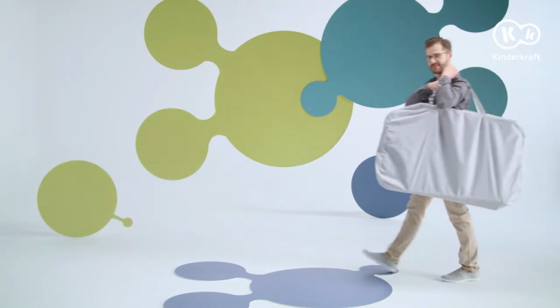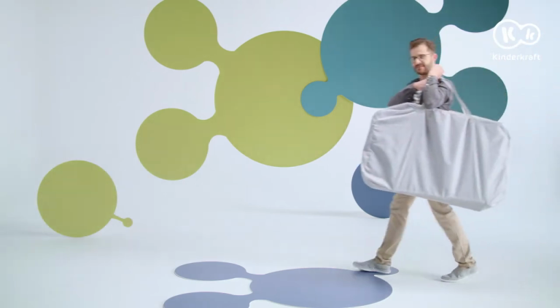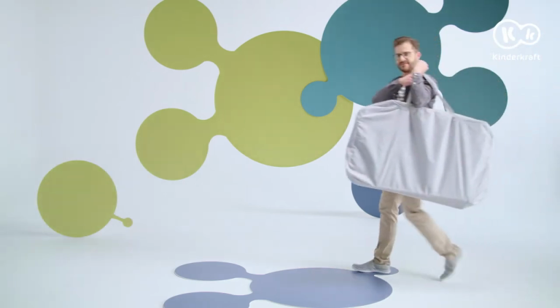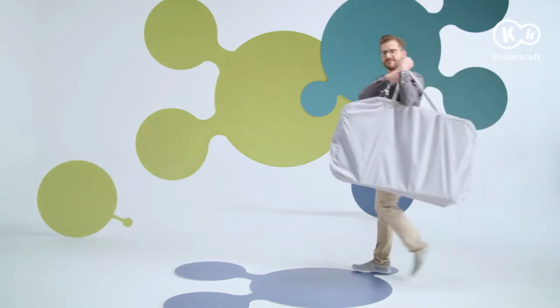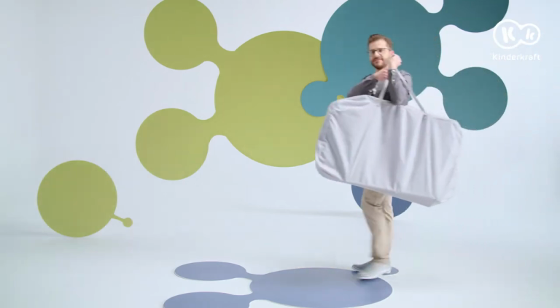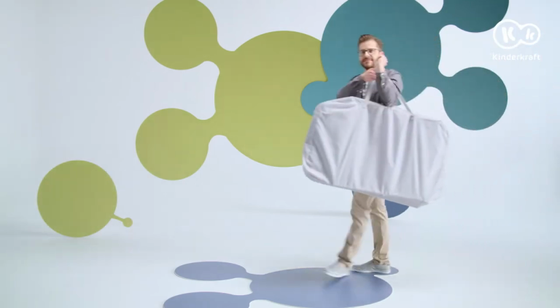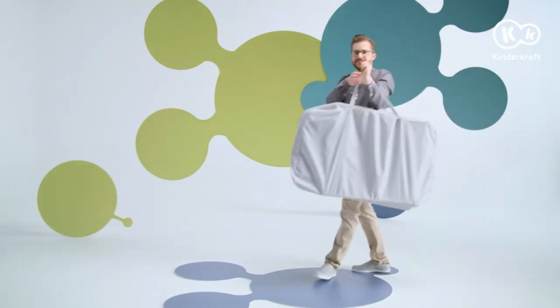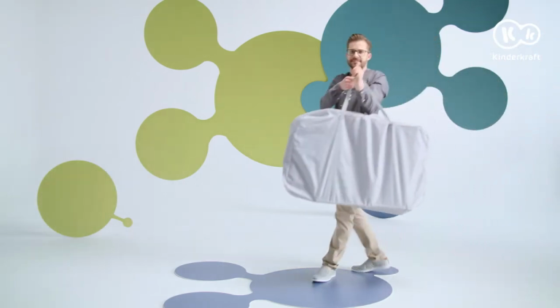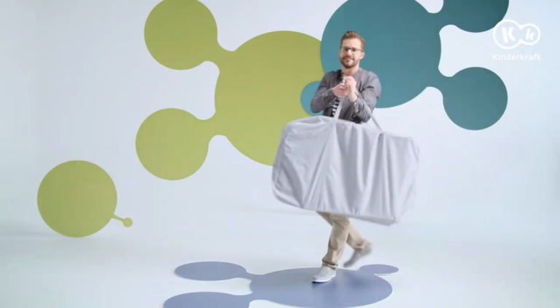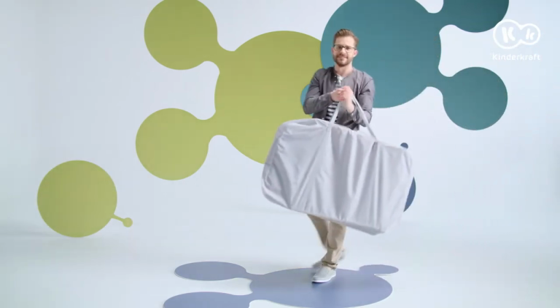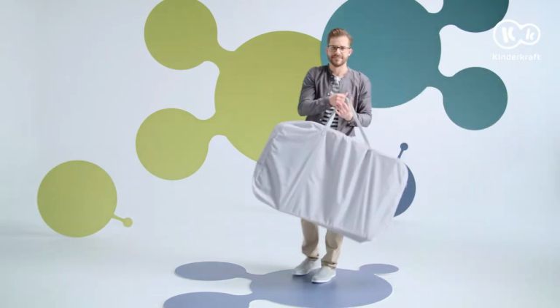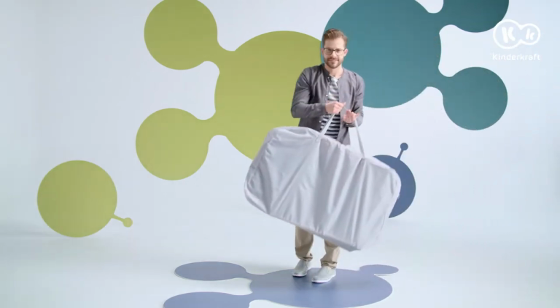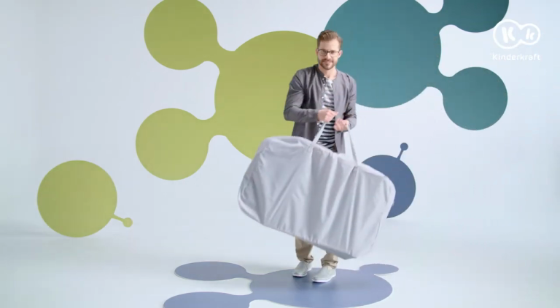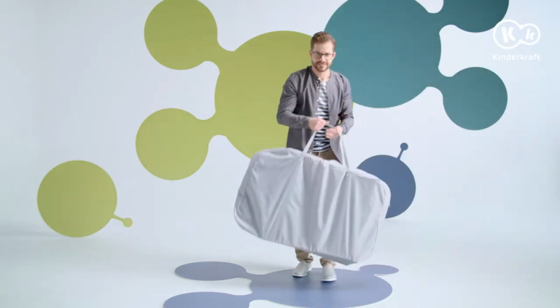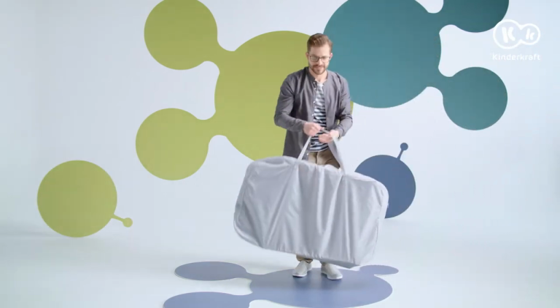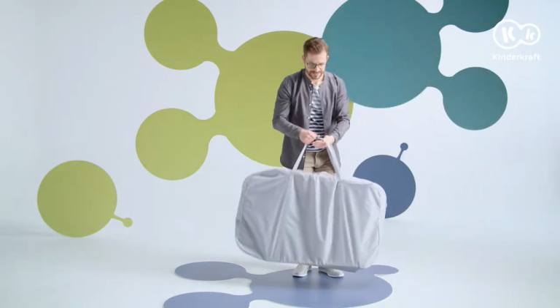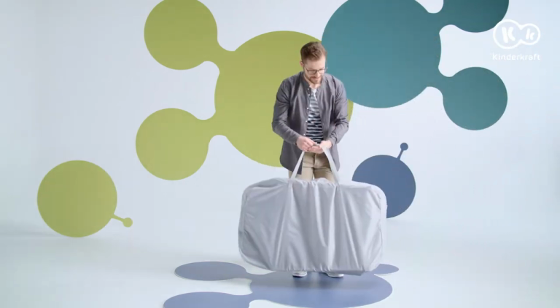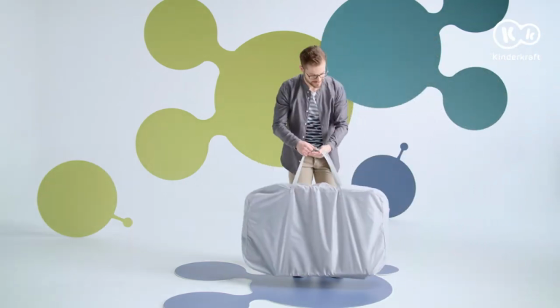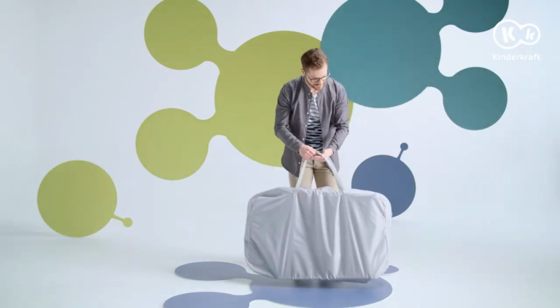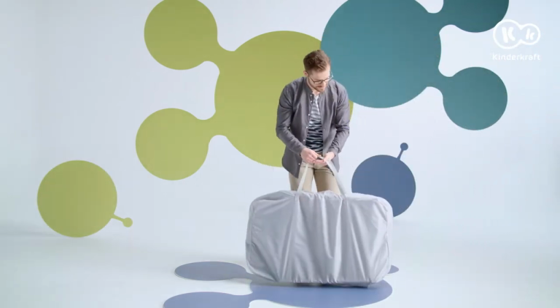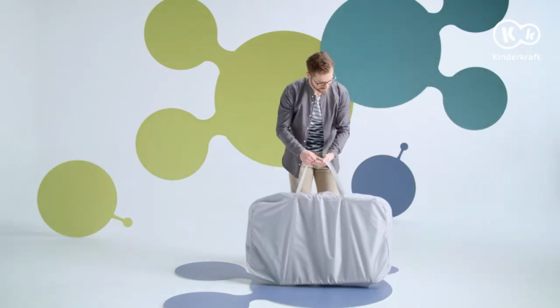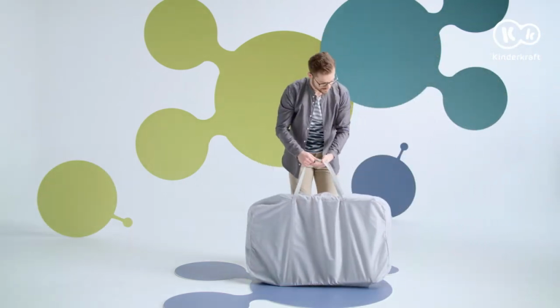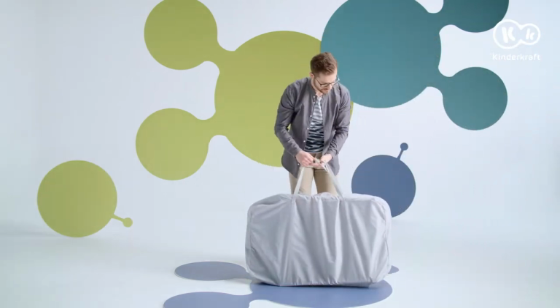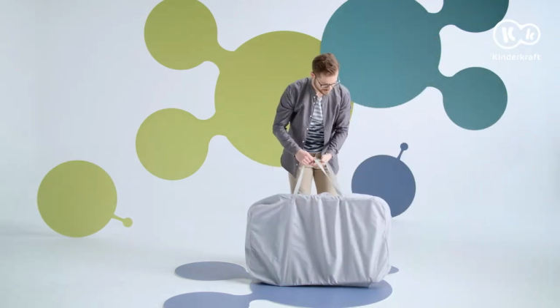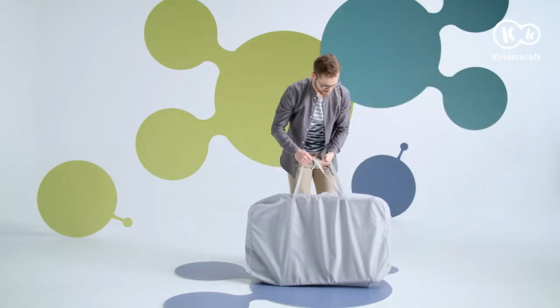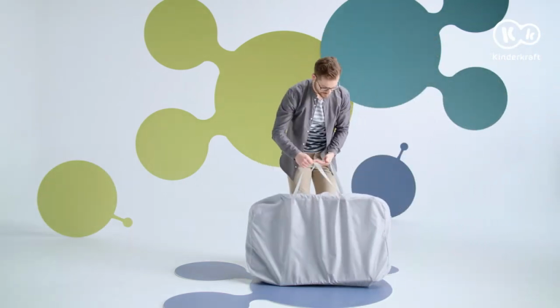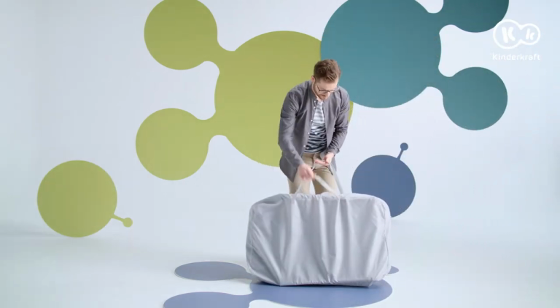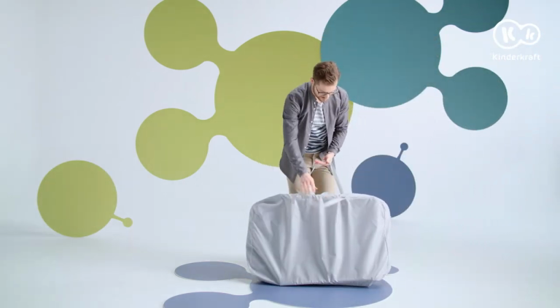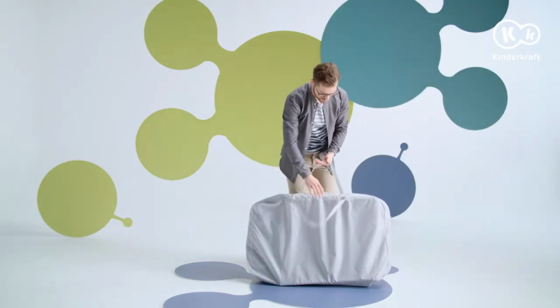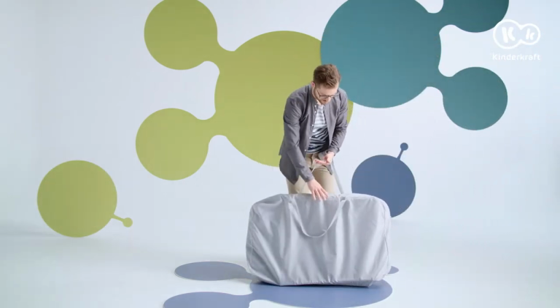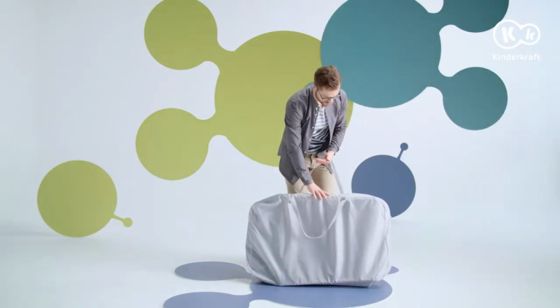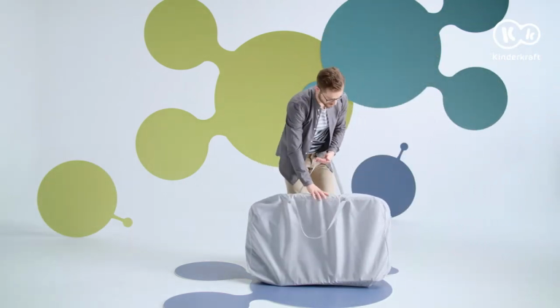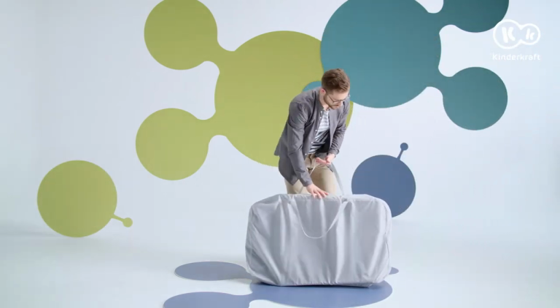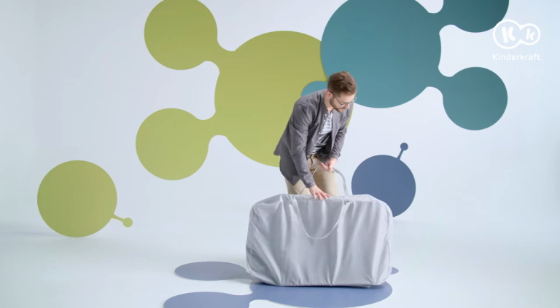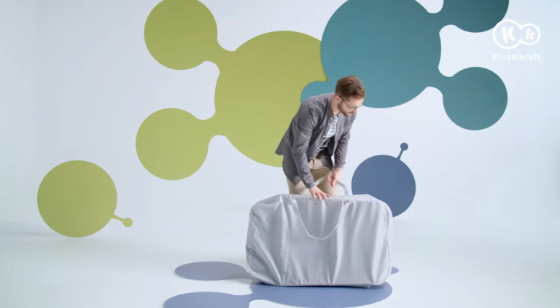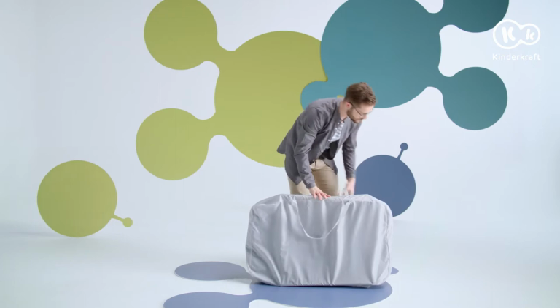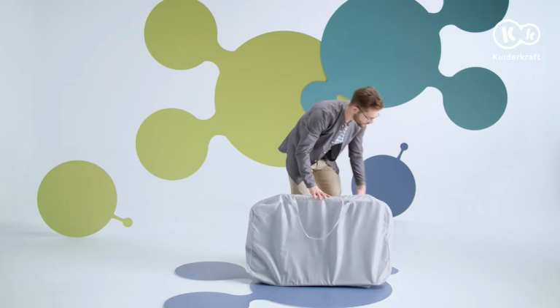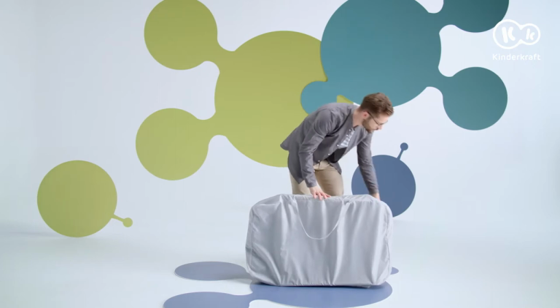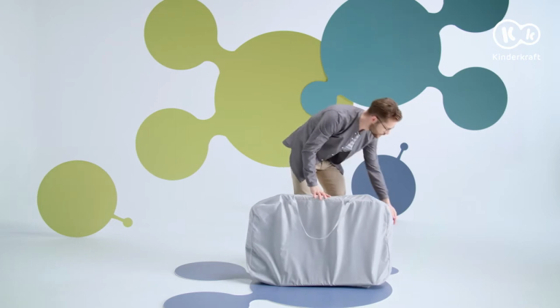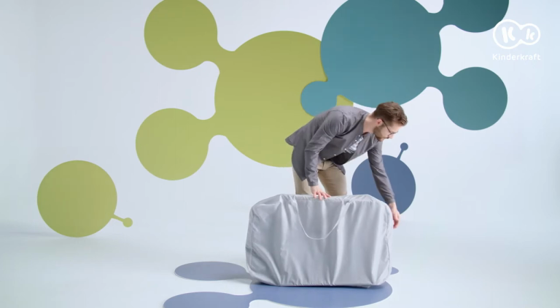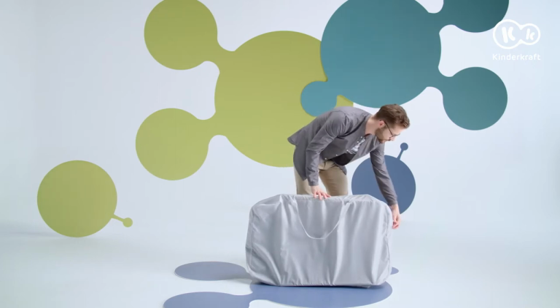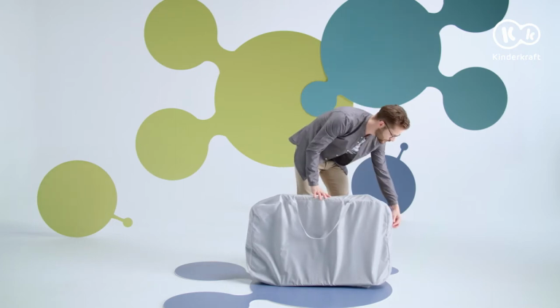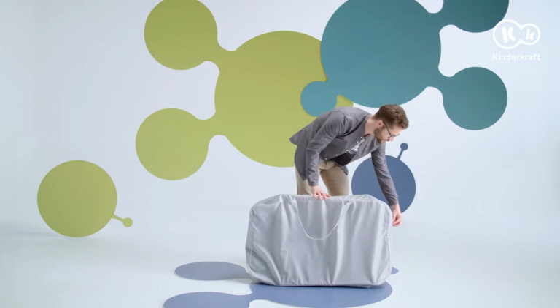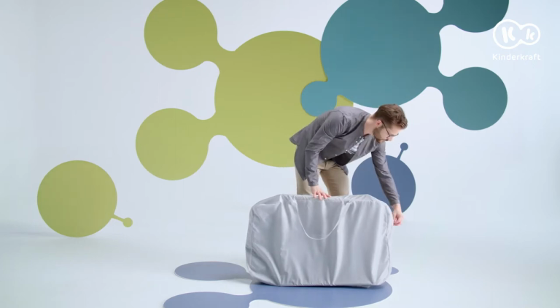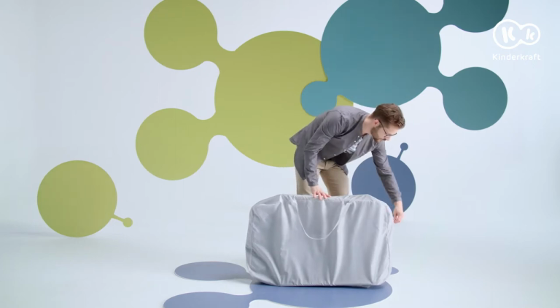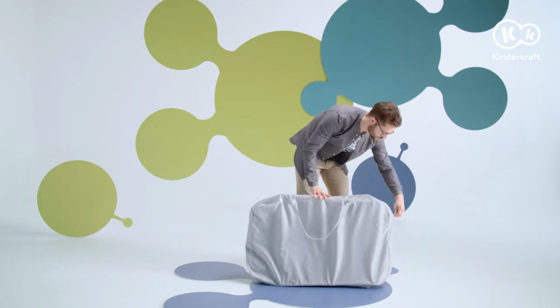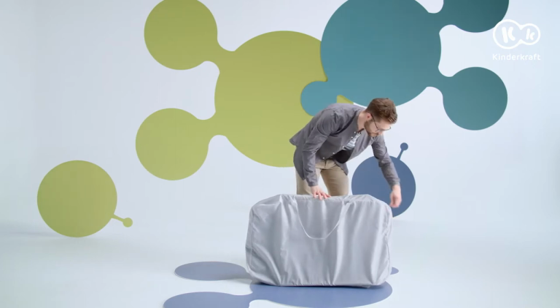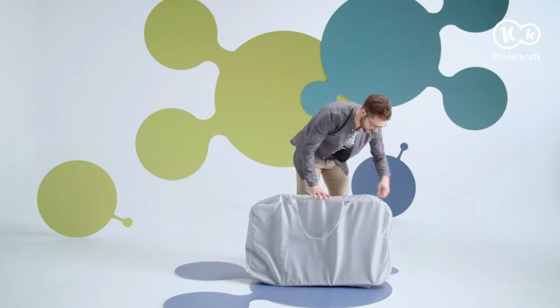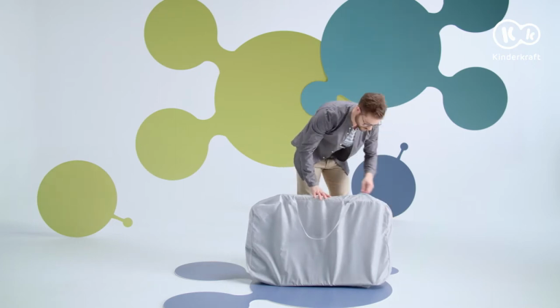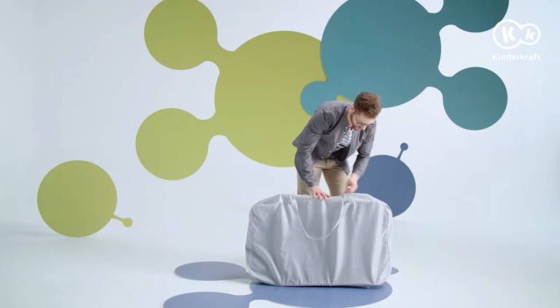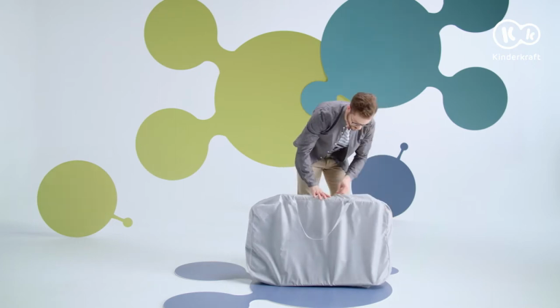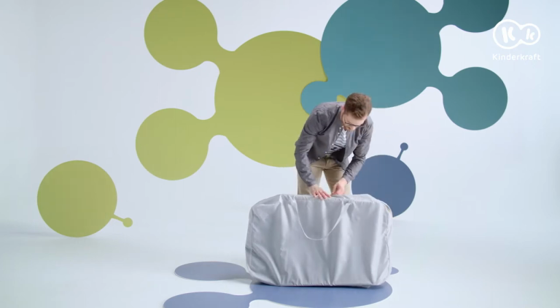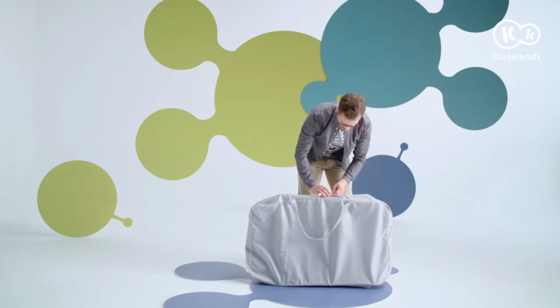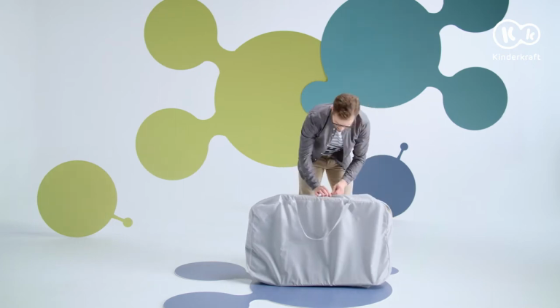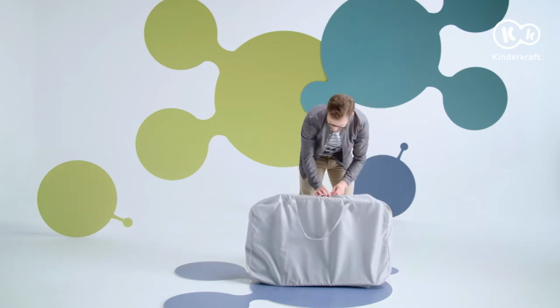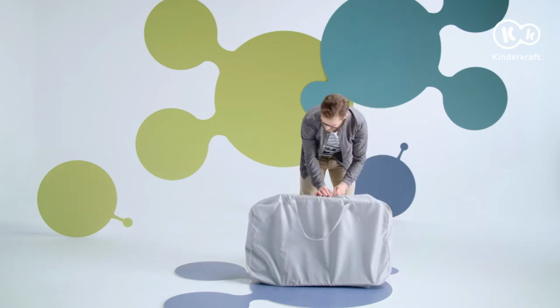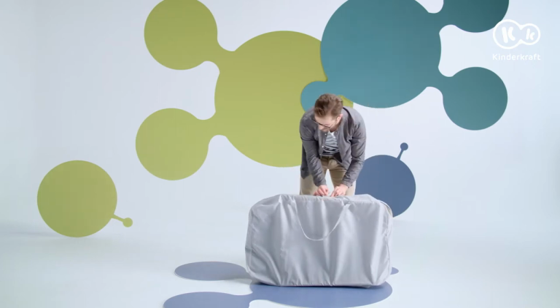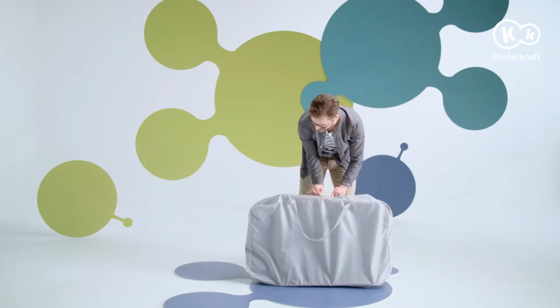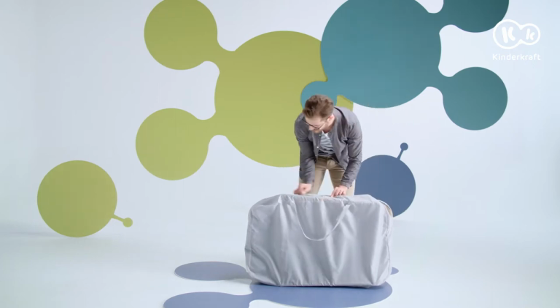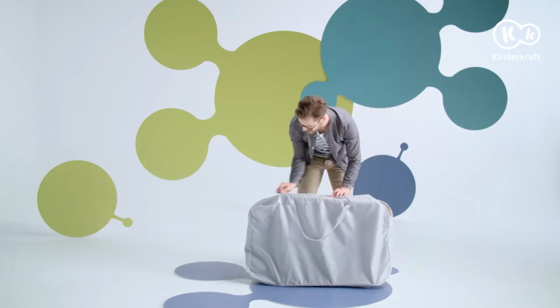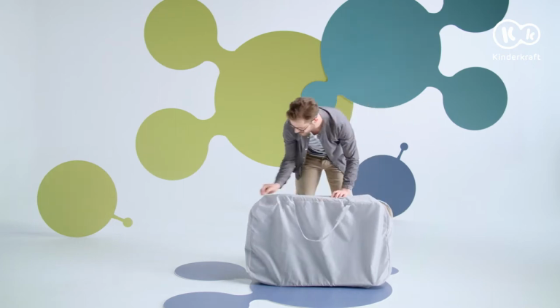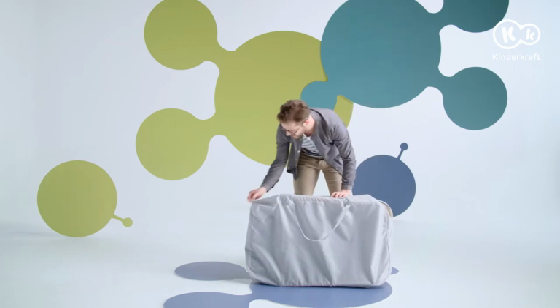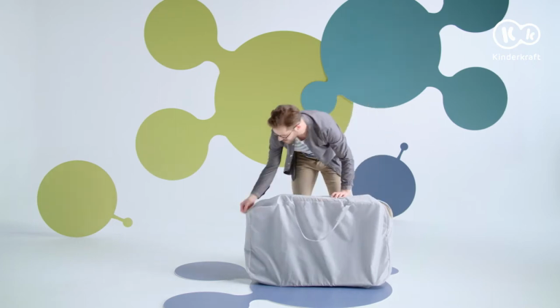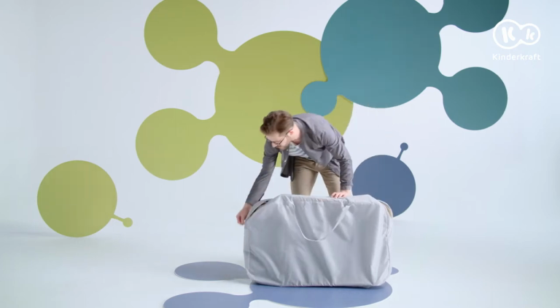Today we will get to know the SophieCot. It comes to you in a convenient travel bag. Unzip the bag and remove the cot.